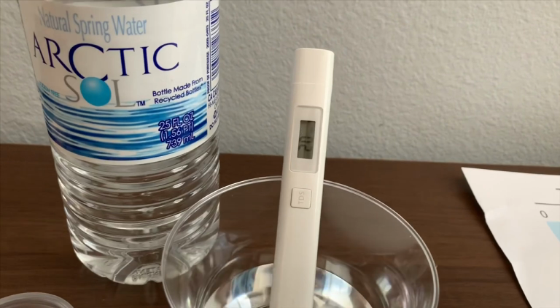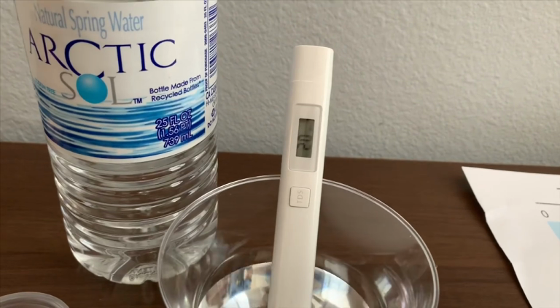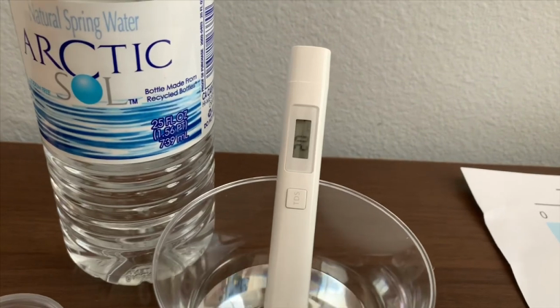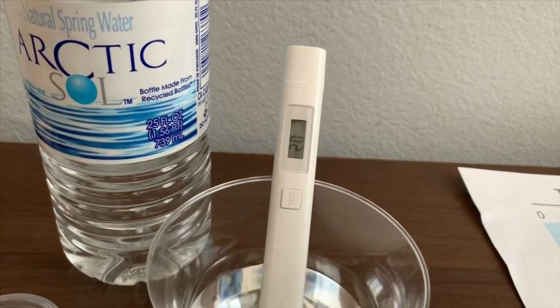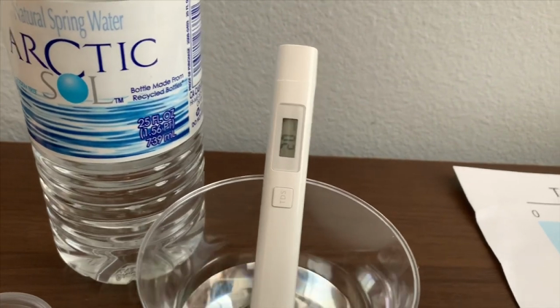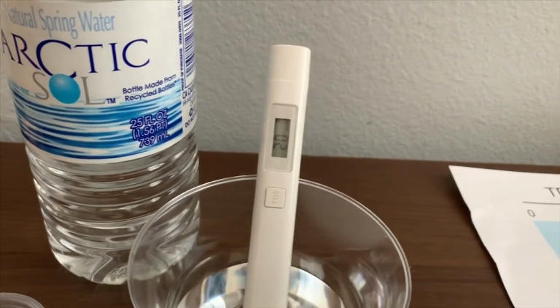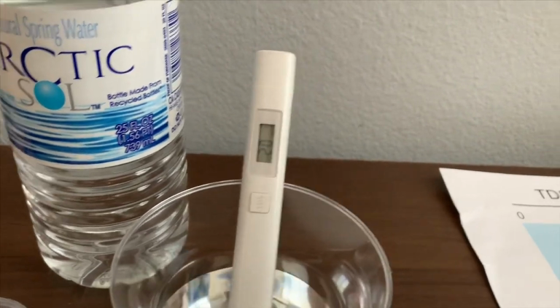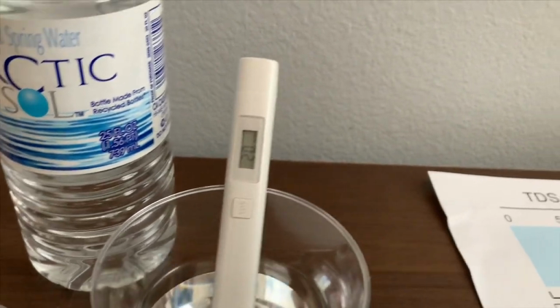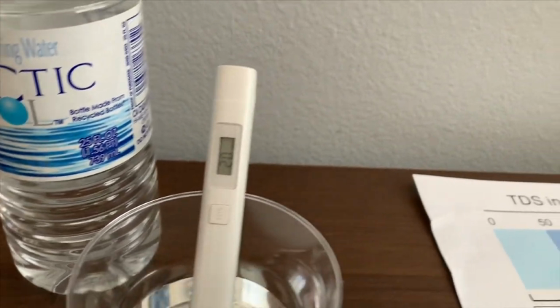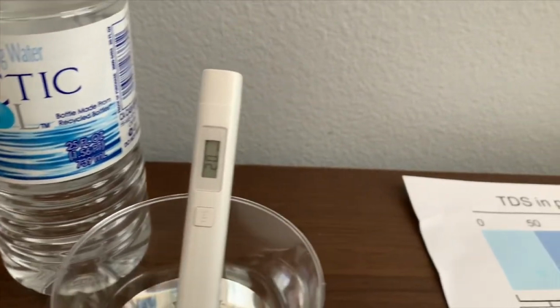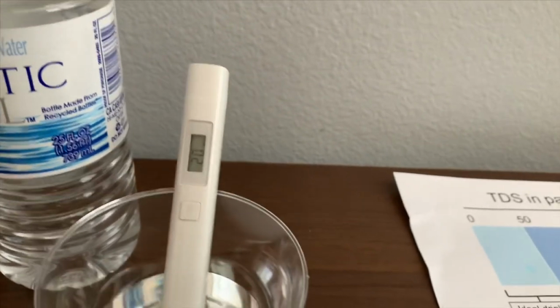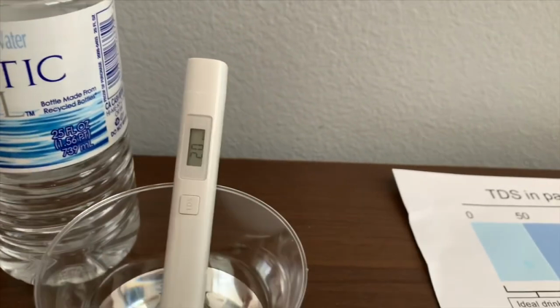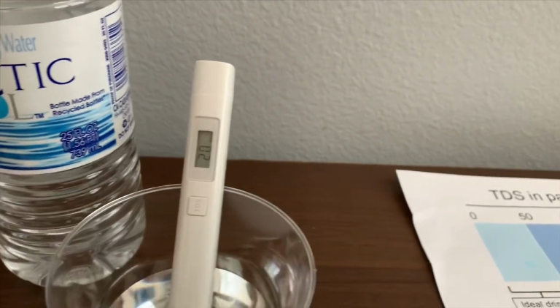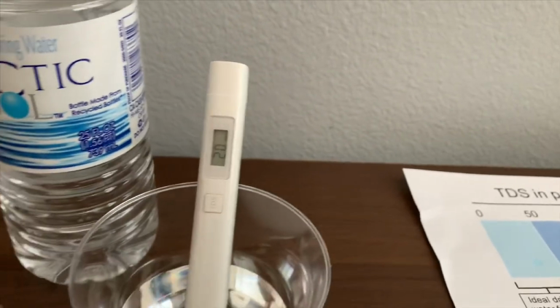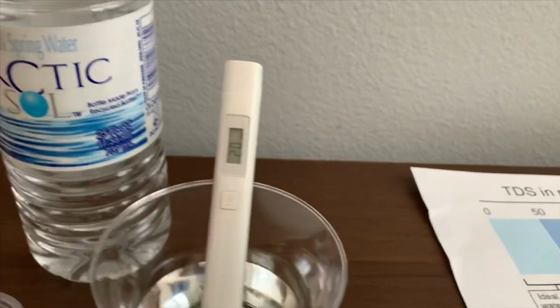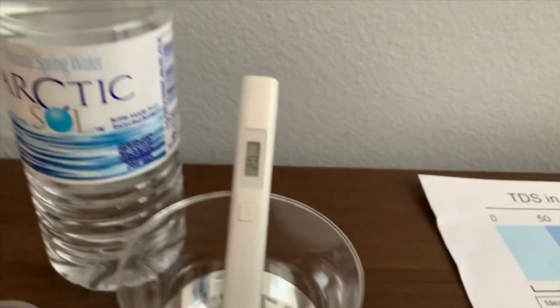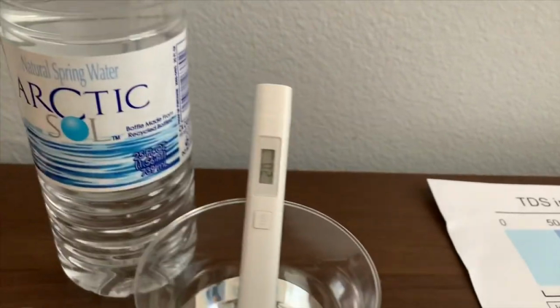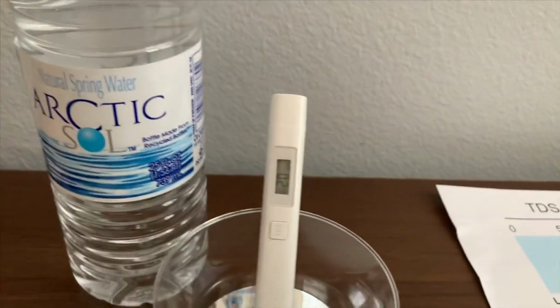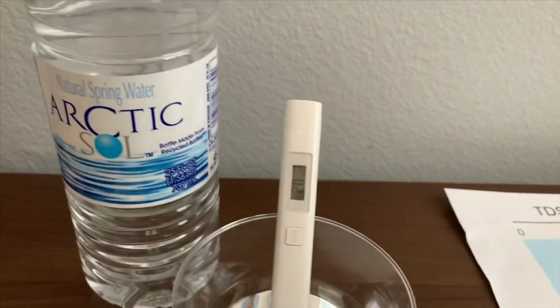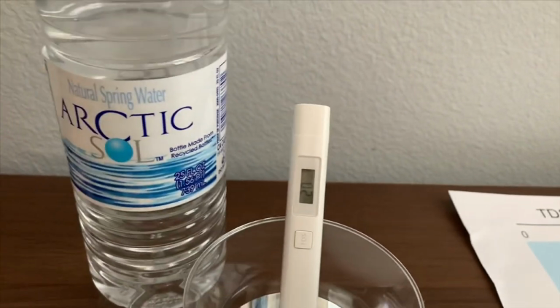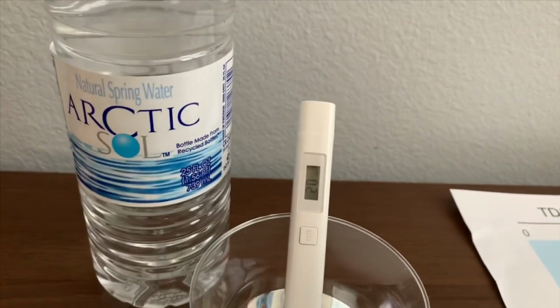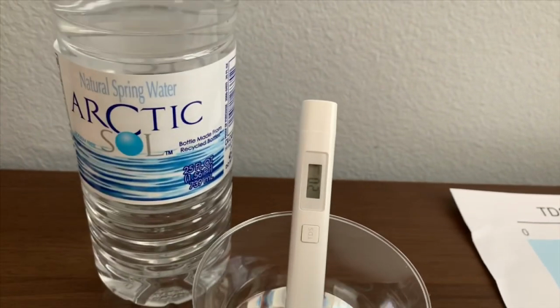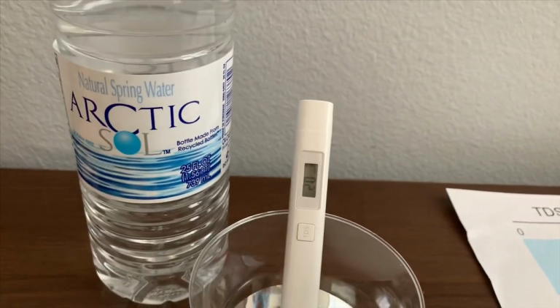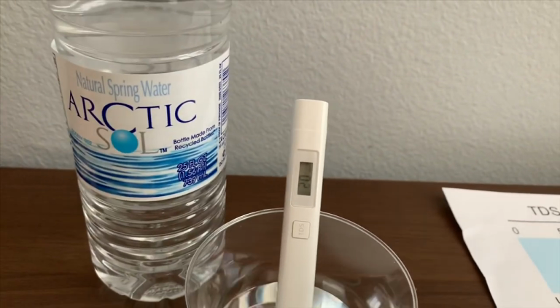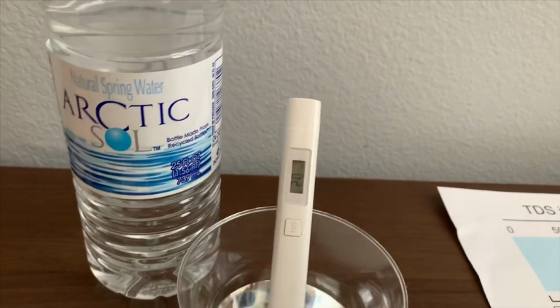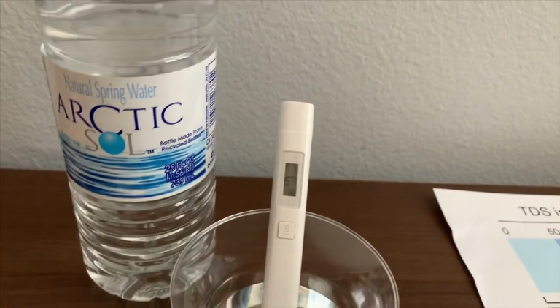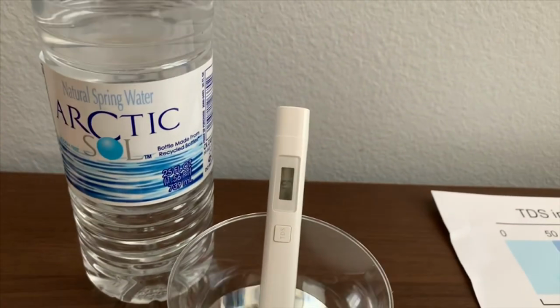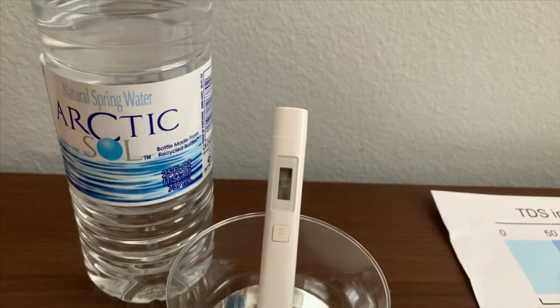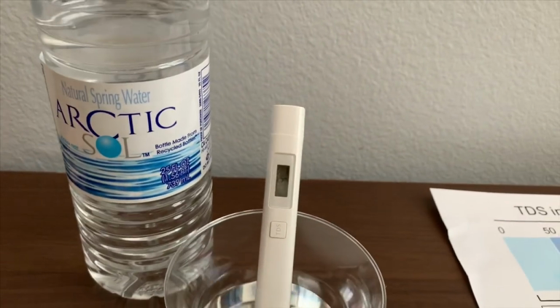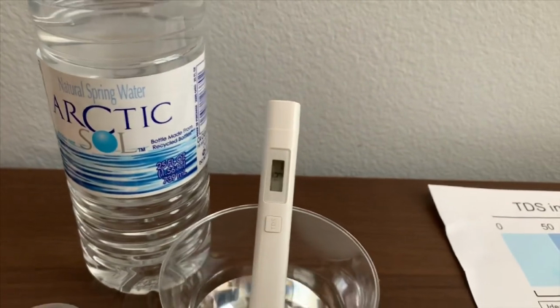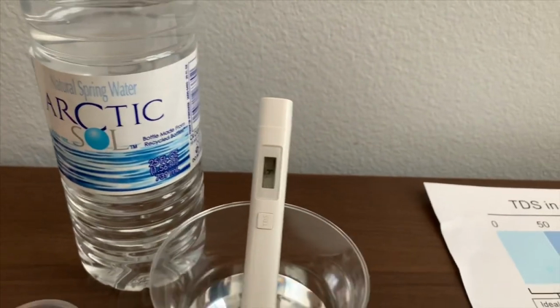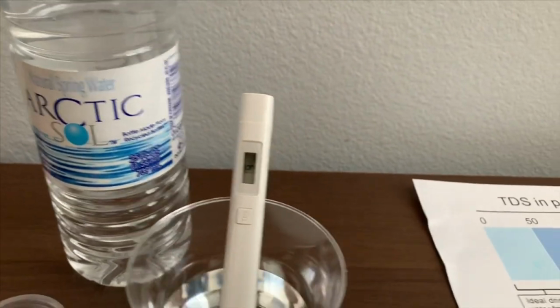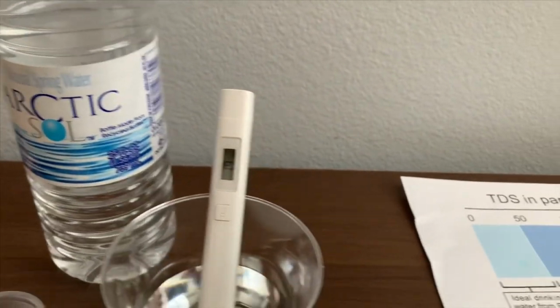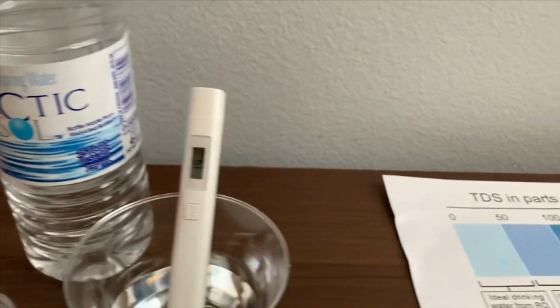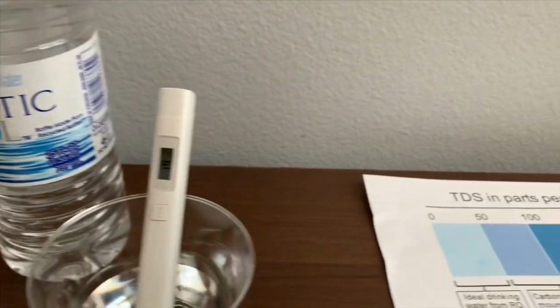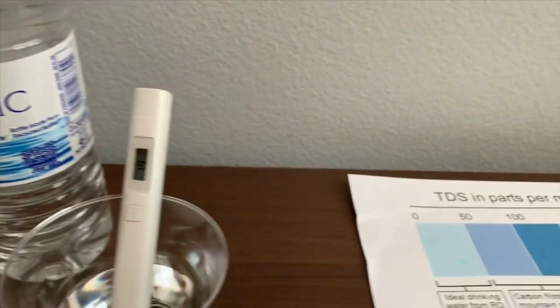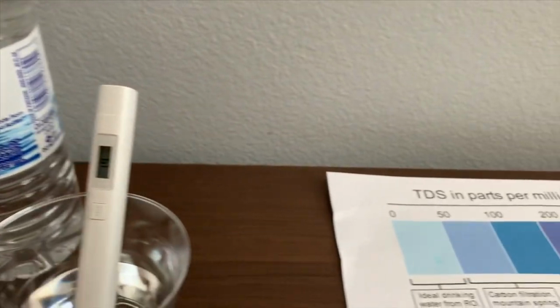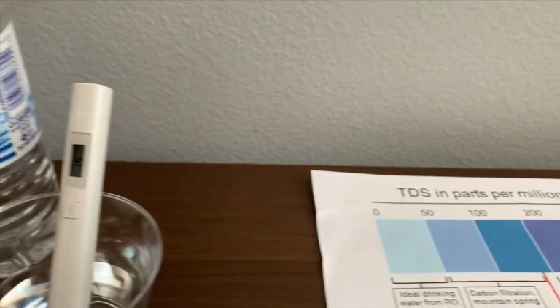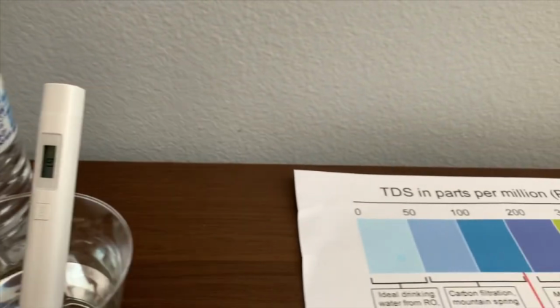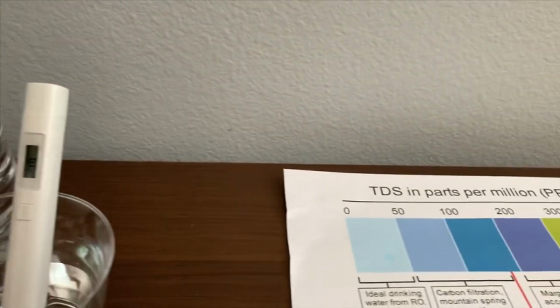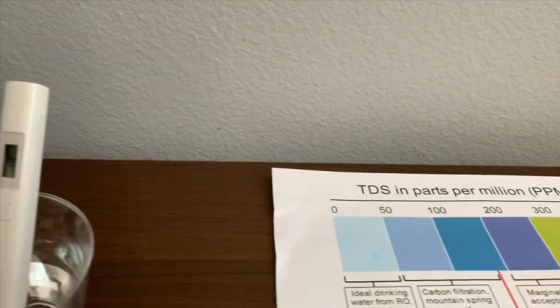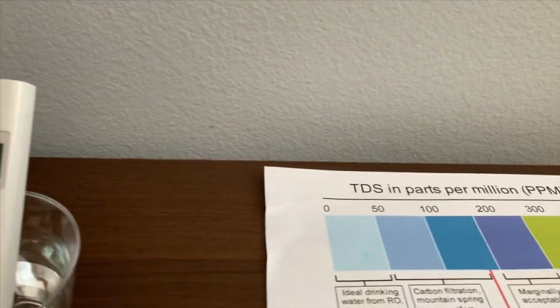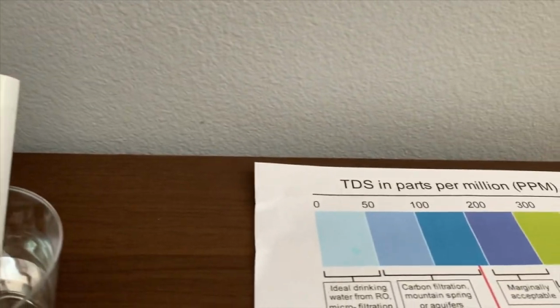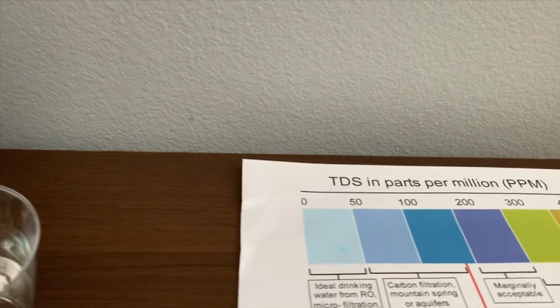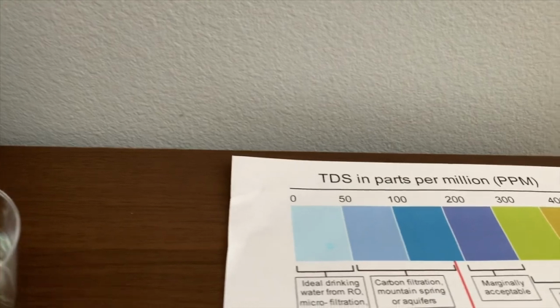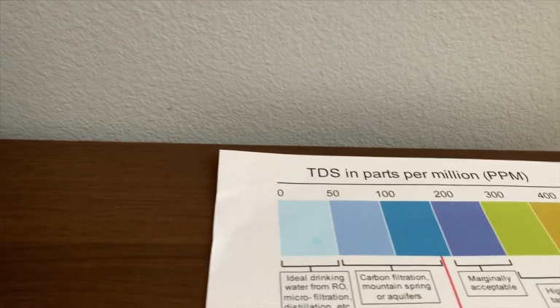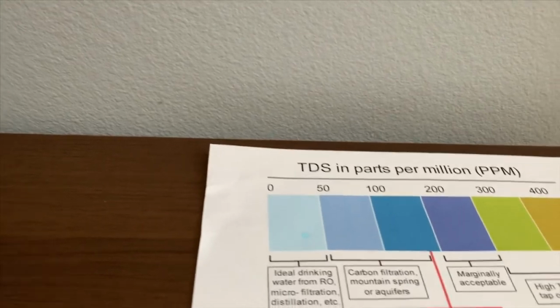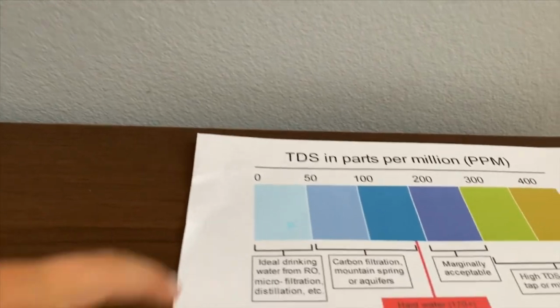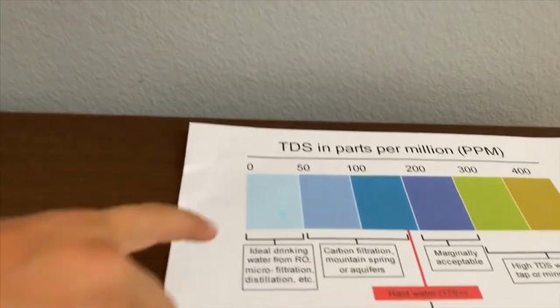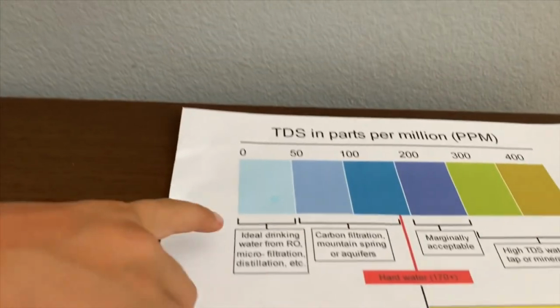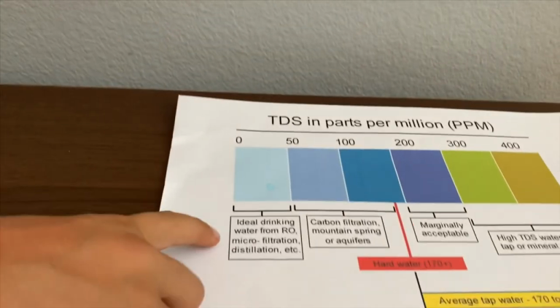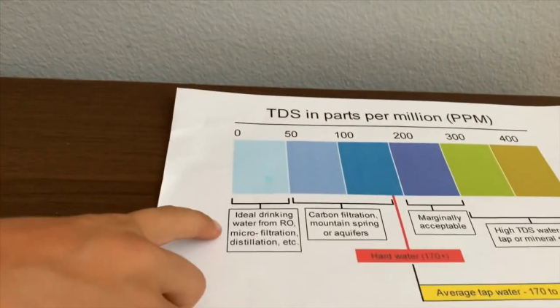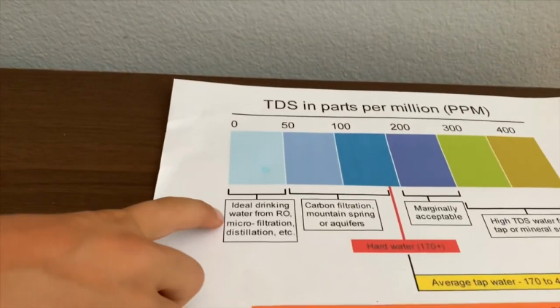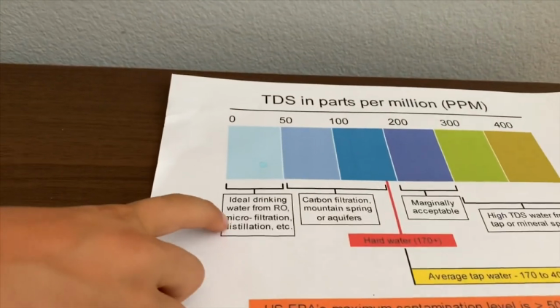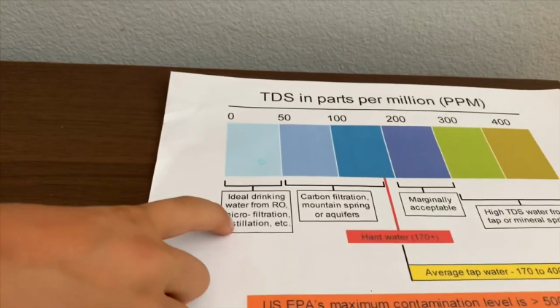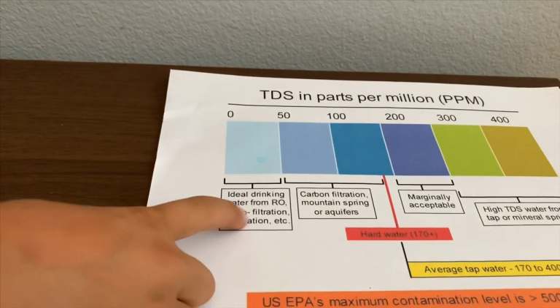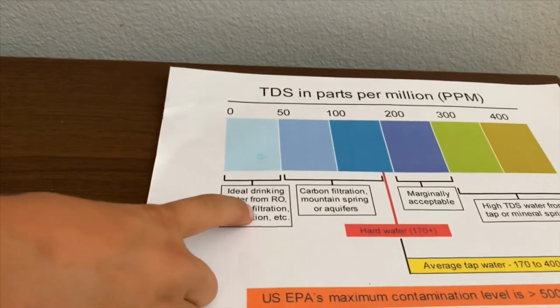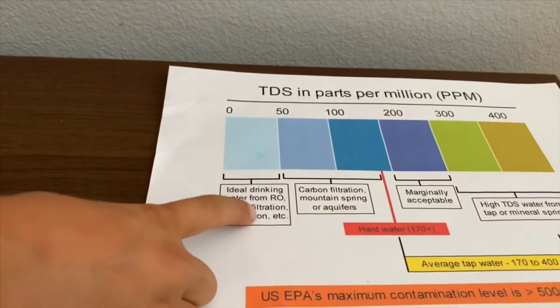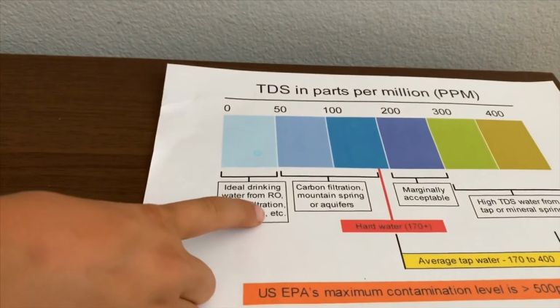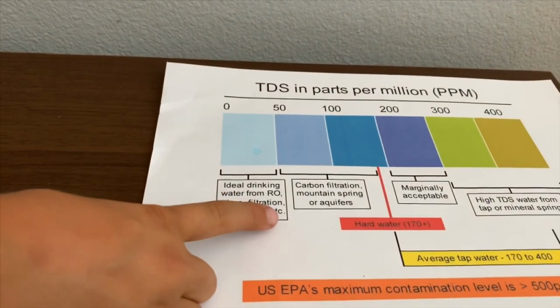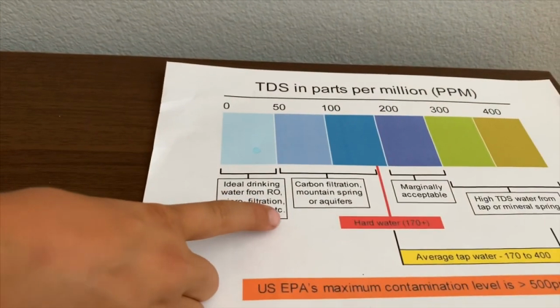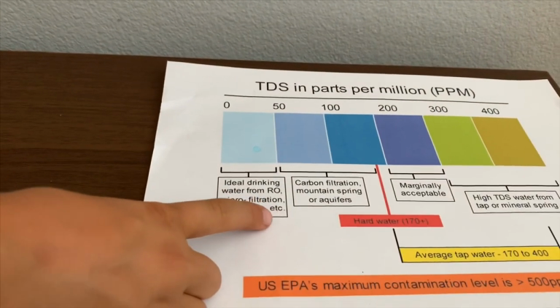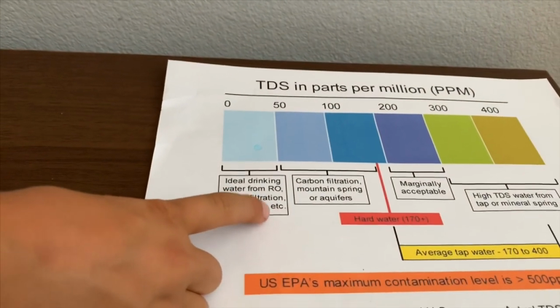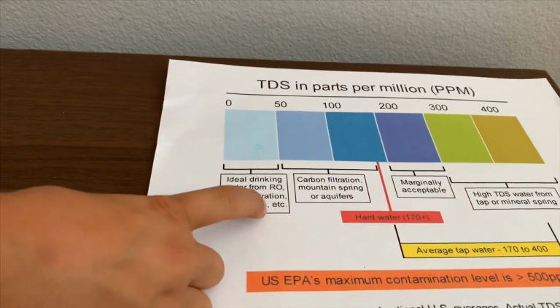That is 19 — that is micro-filtered water.